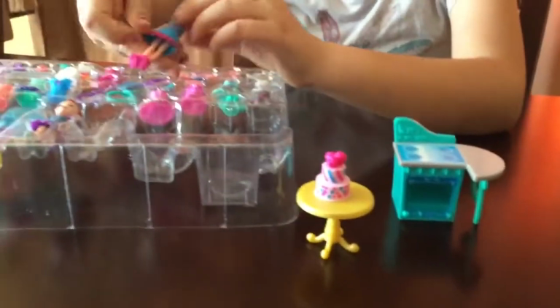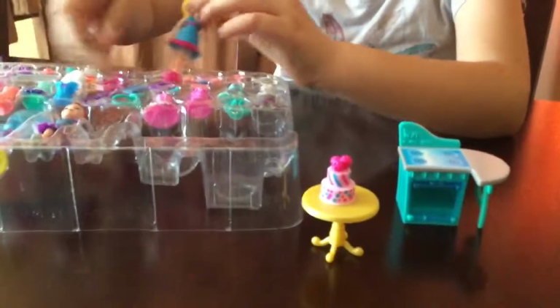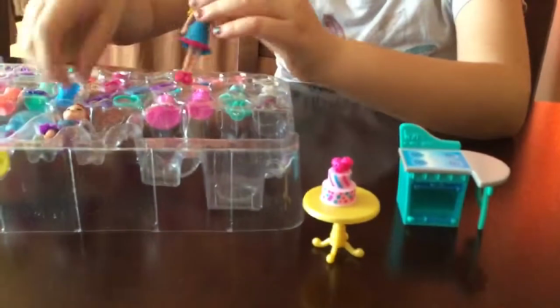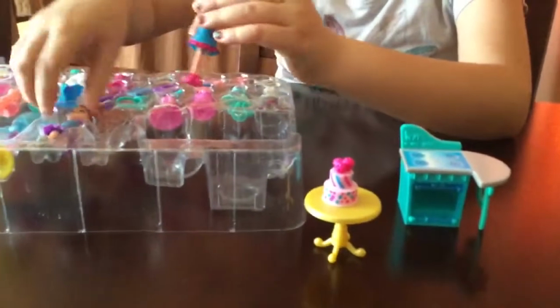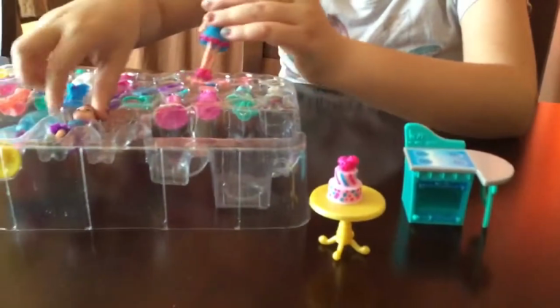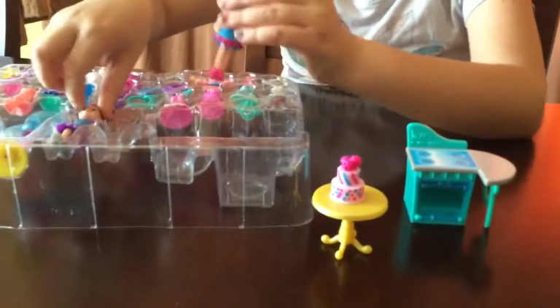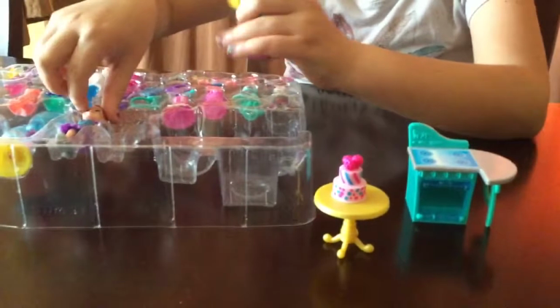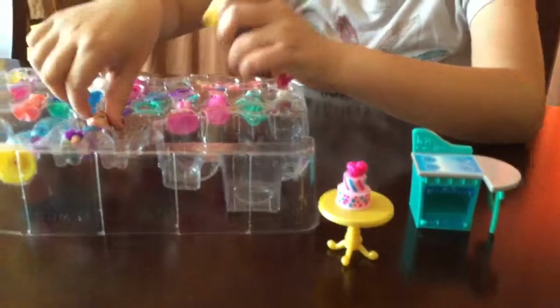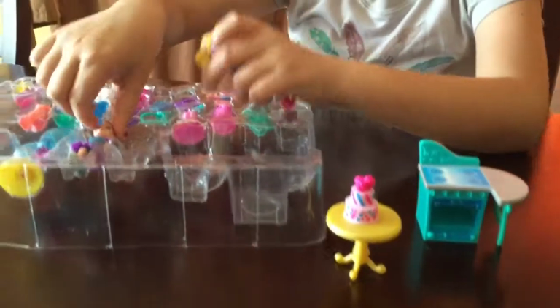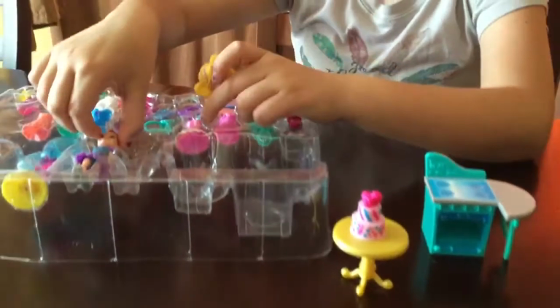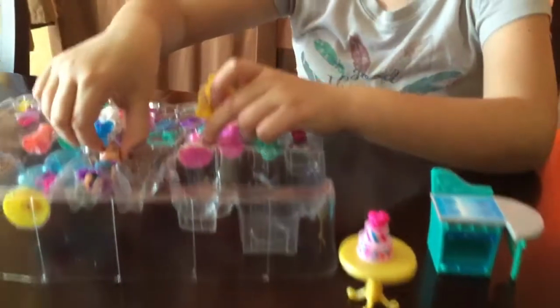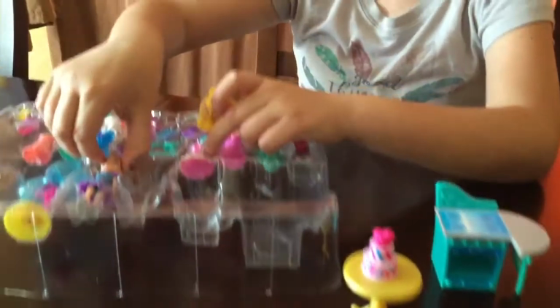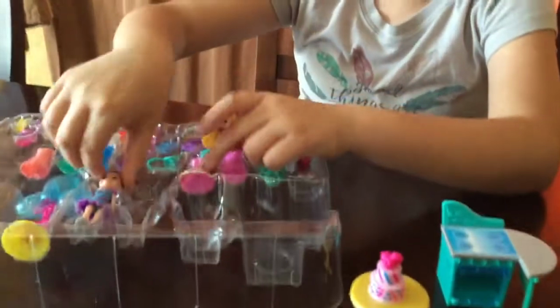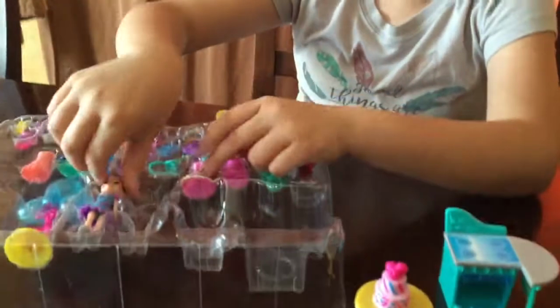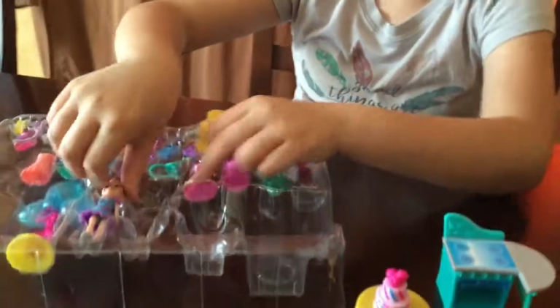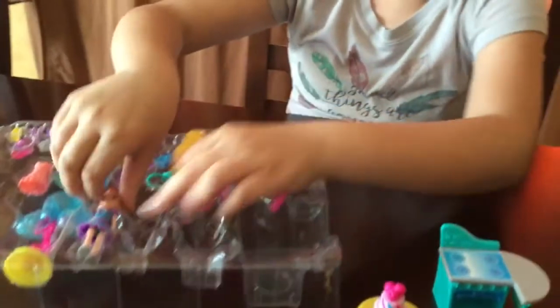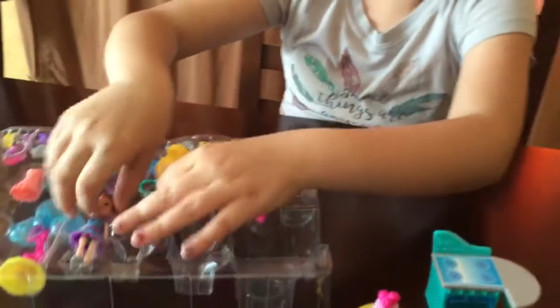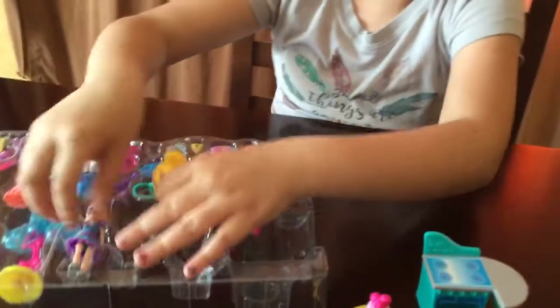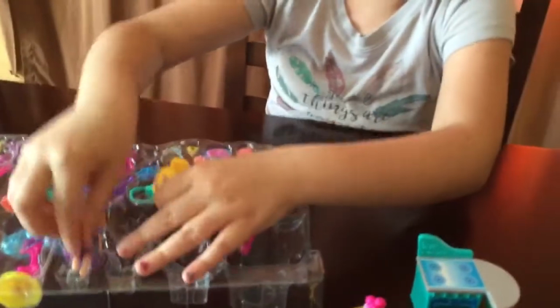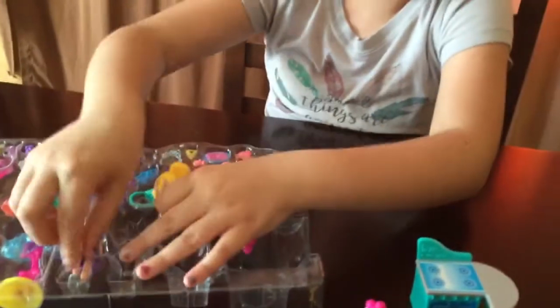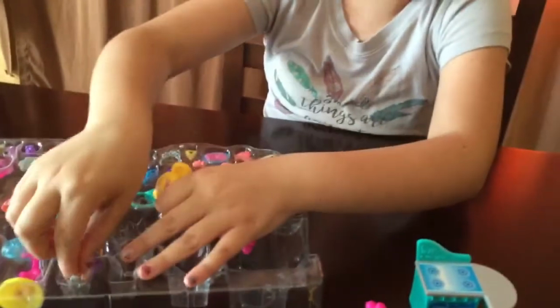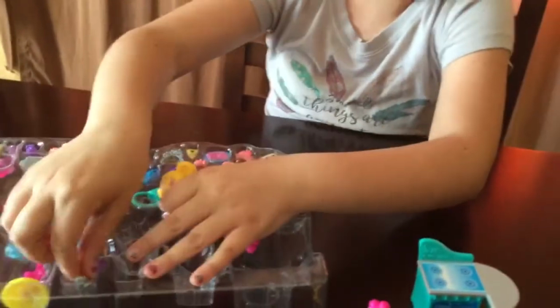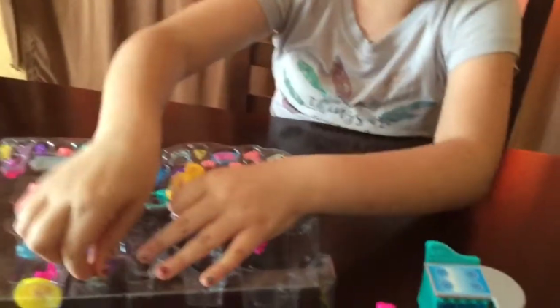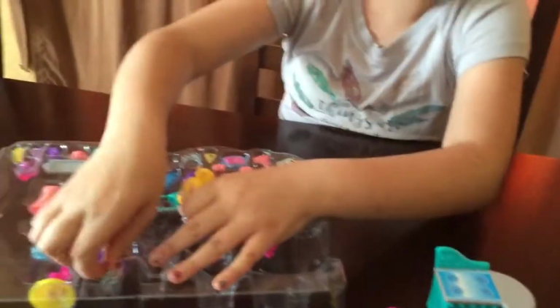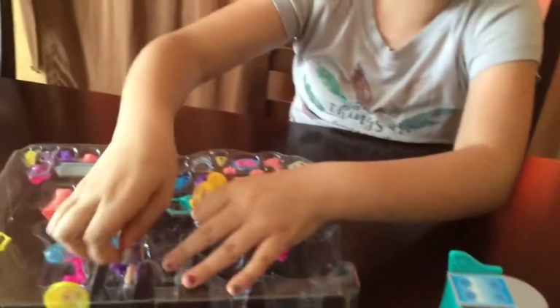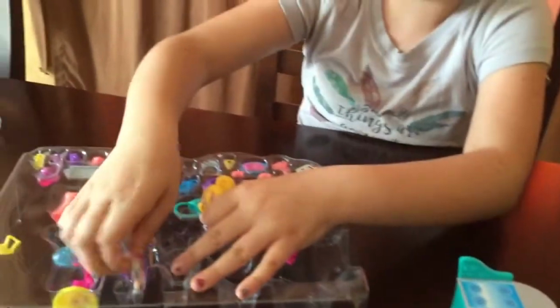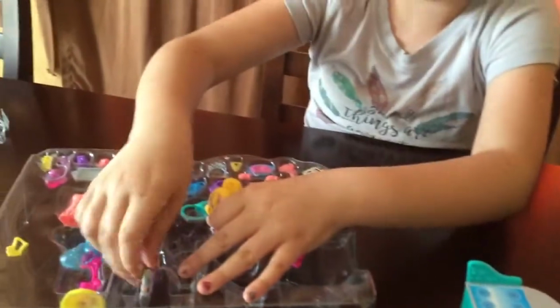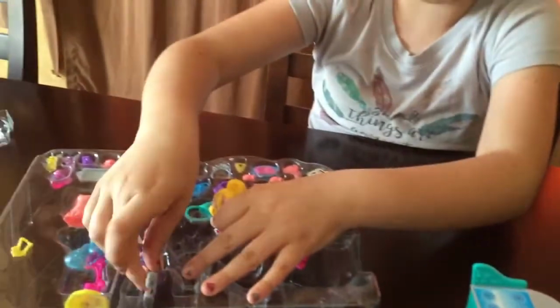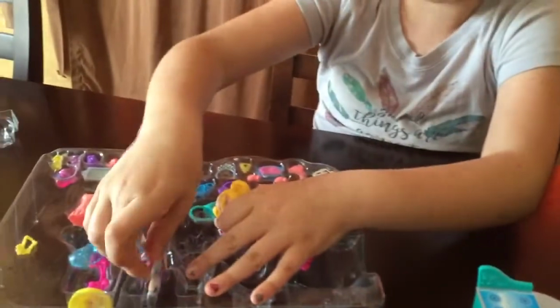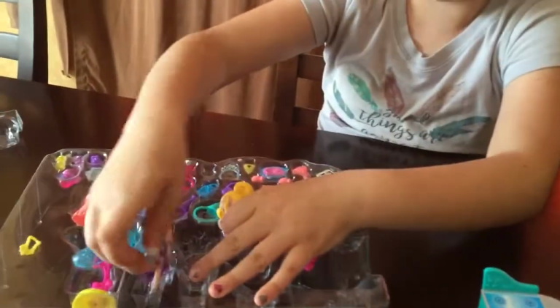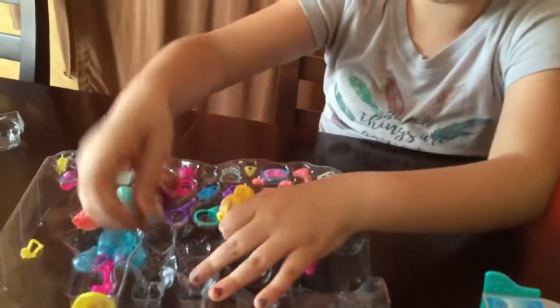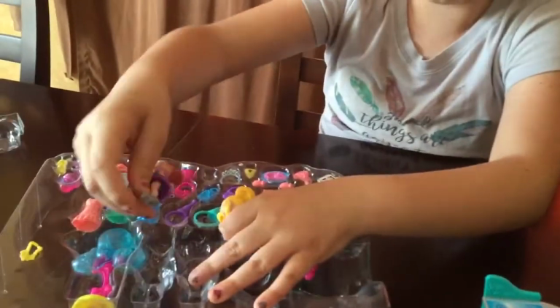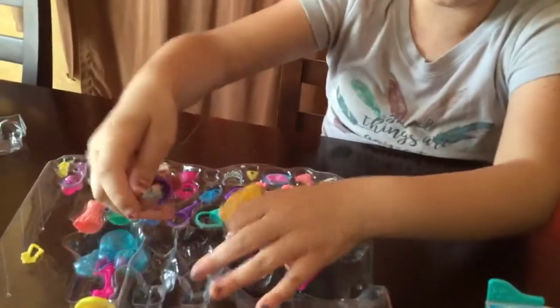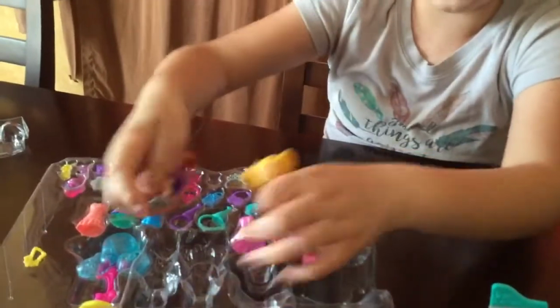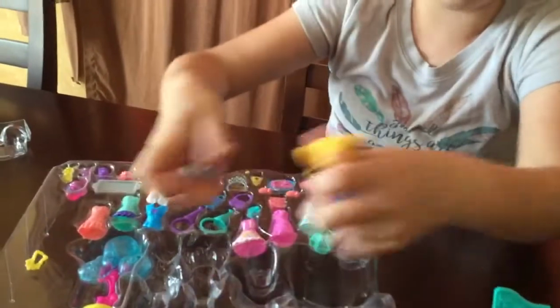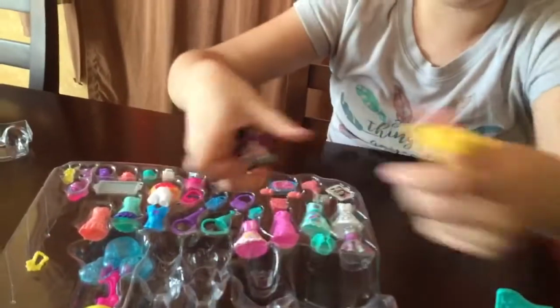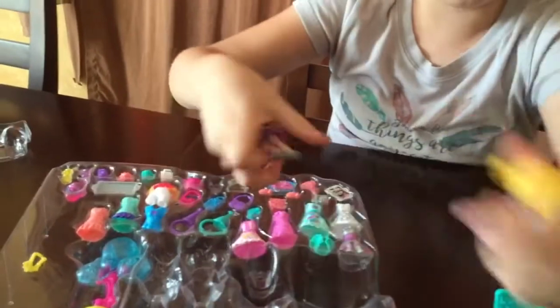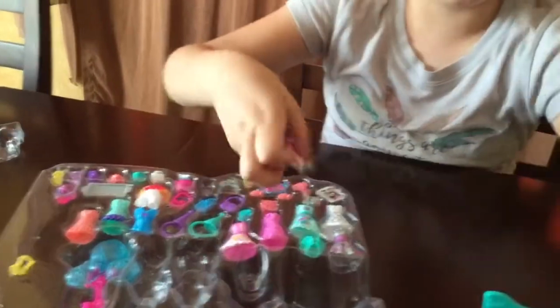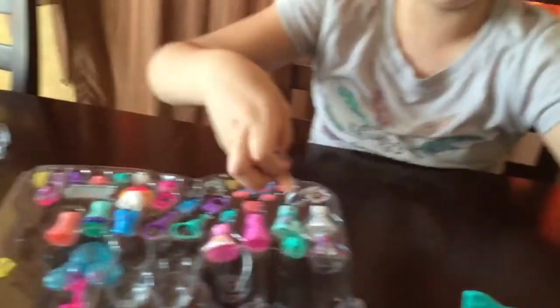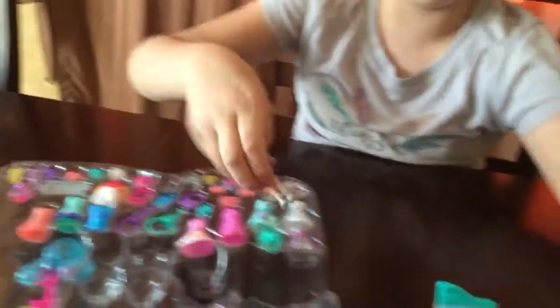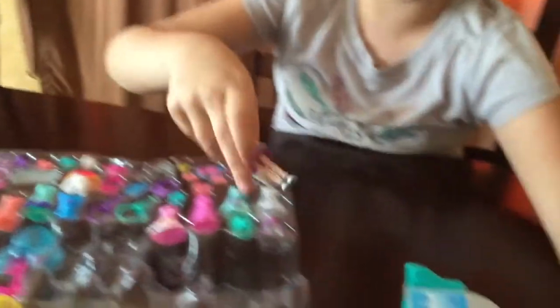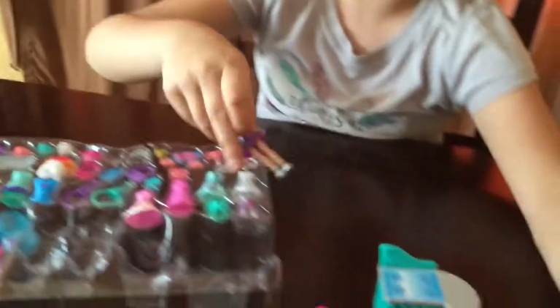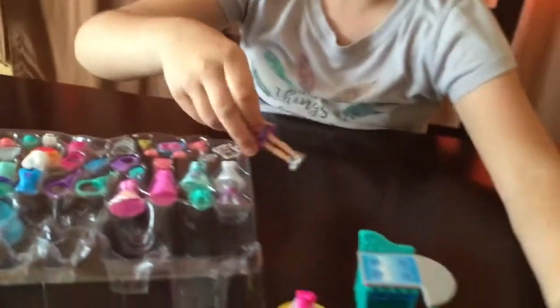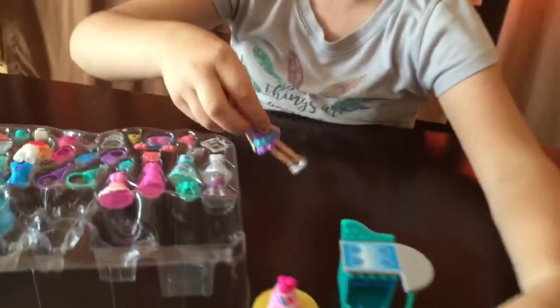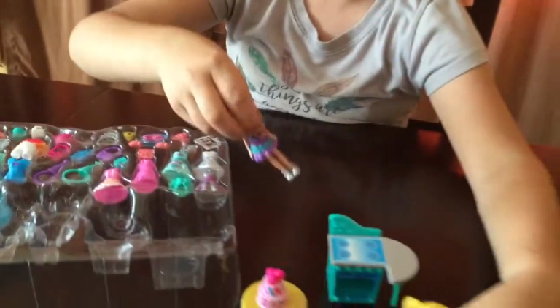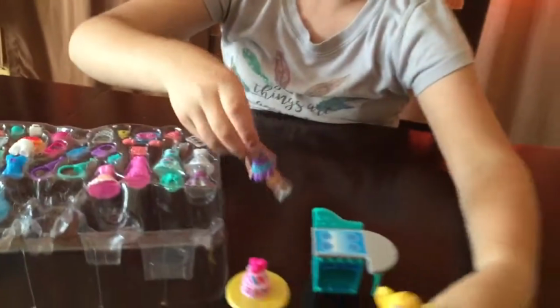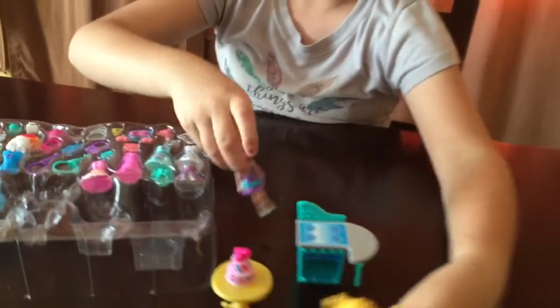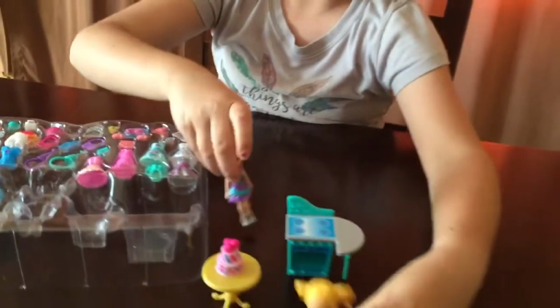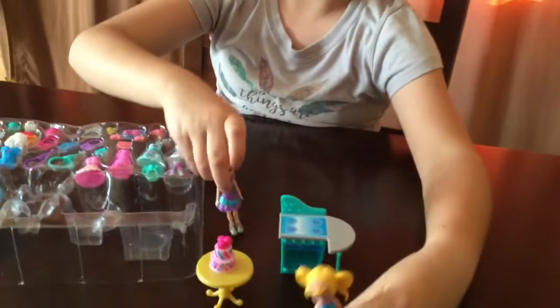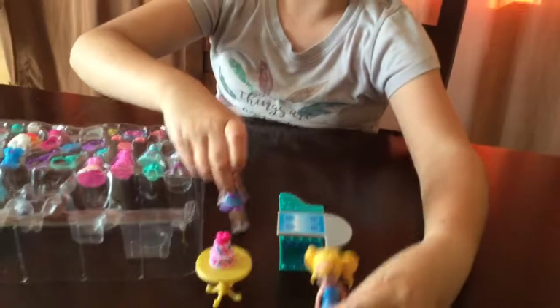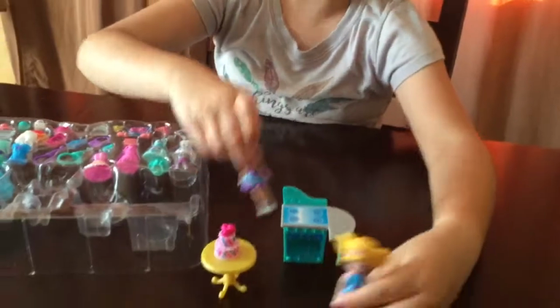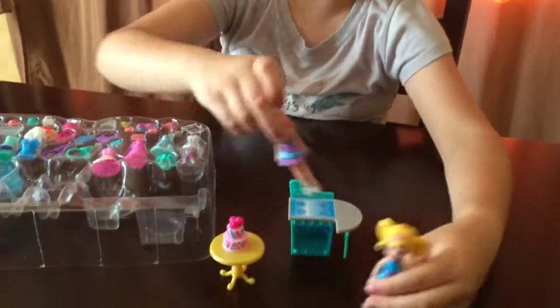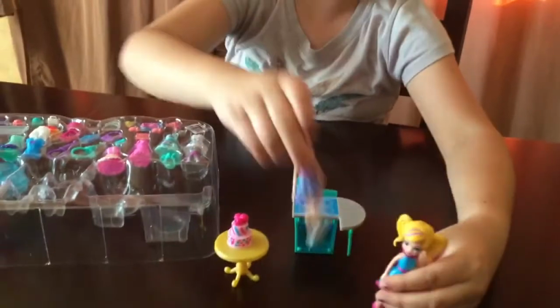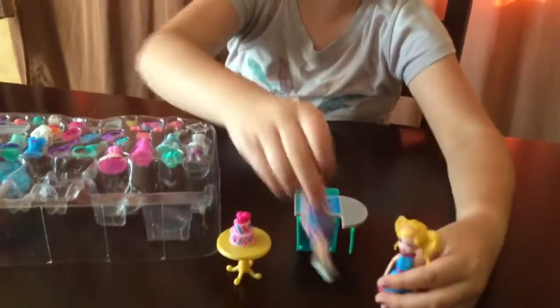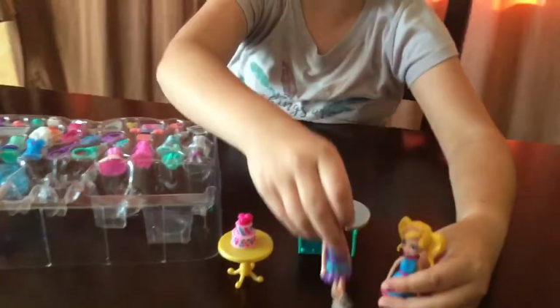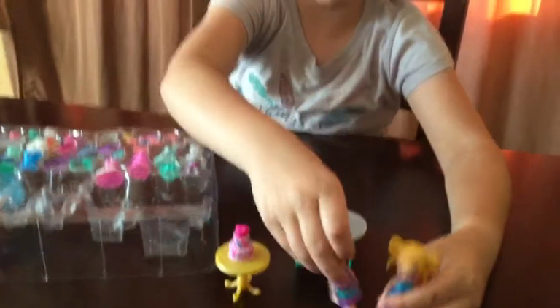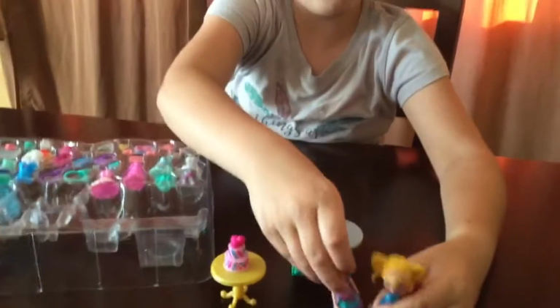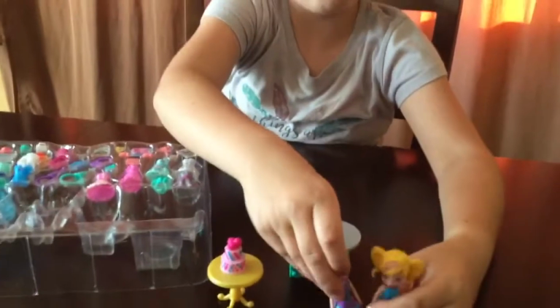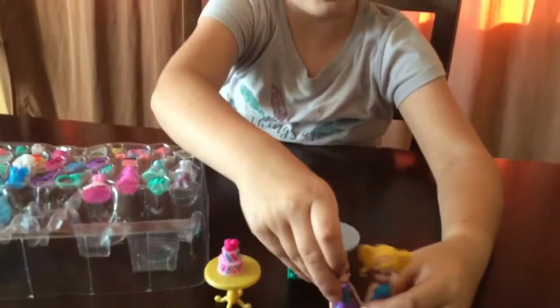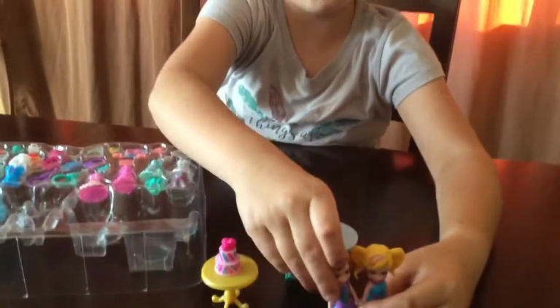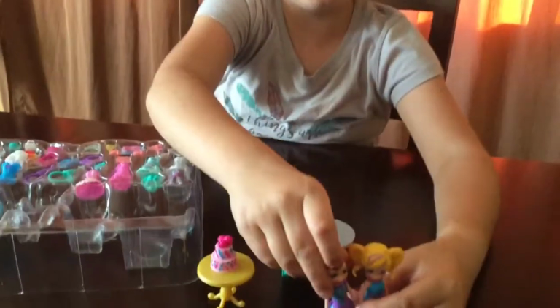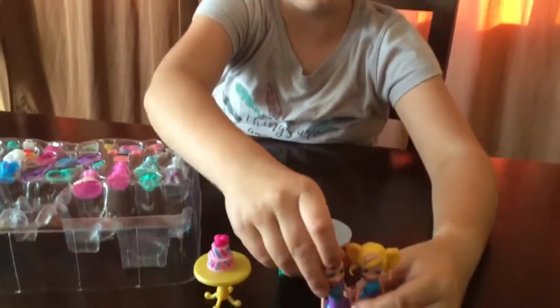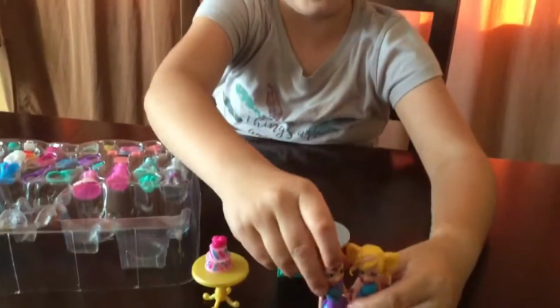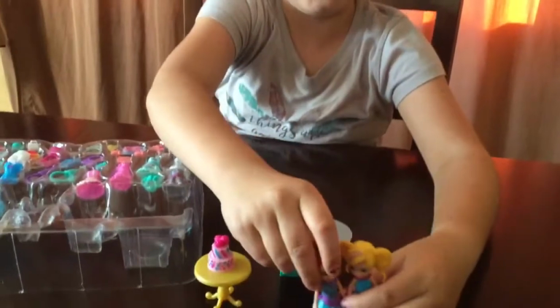Two Polly Pocket dolls. We have Polly and her best friend.